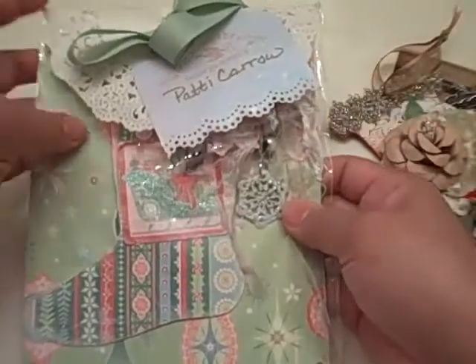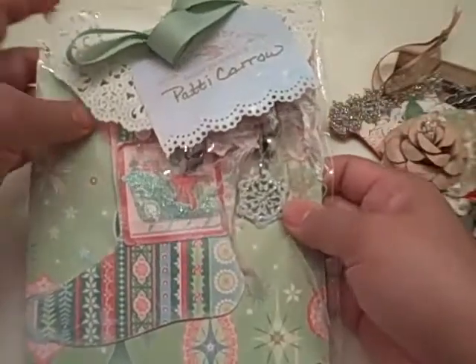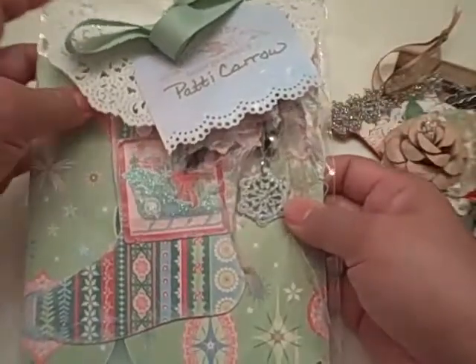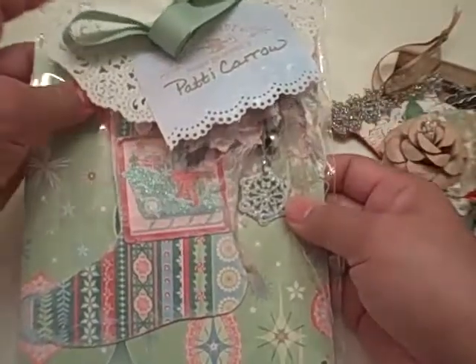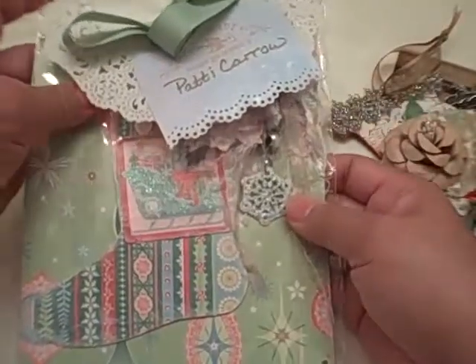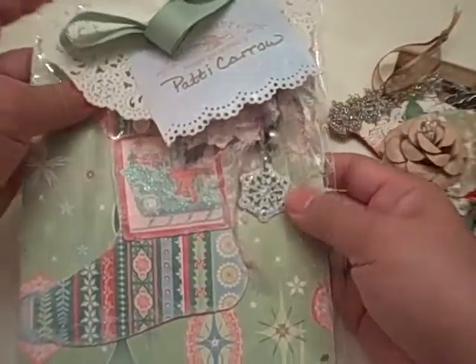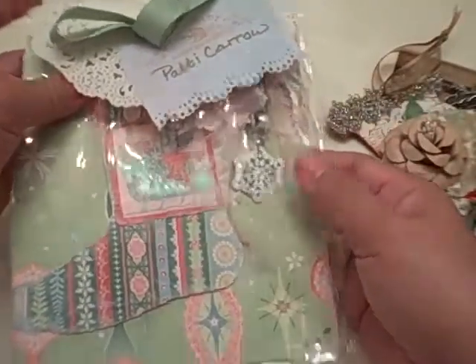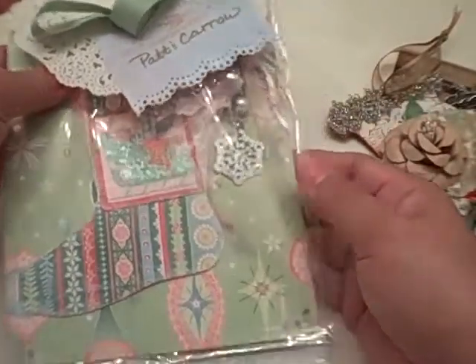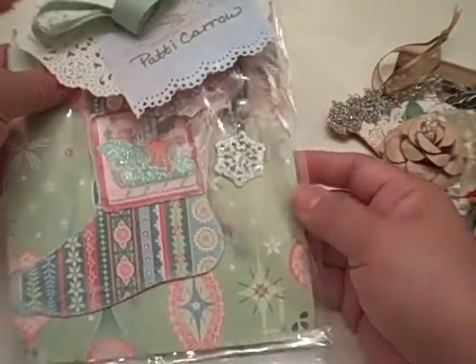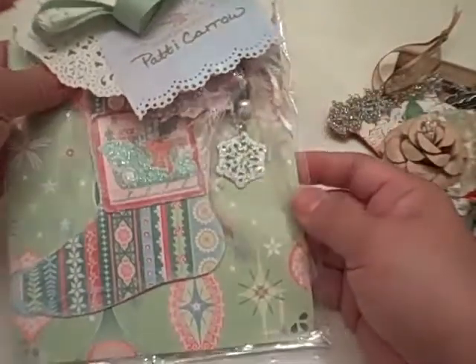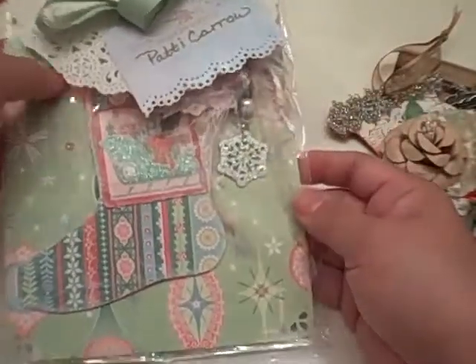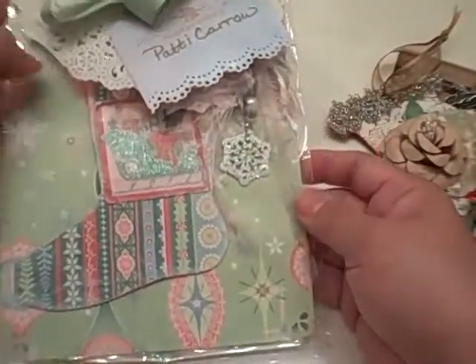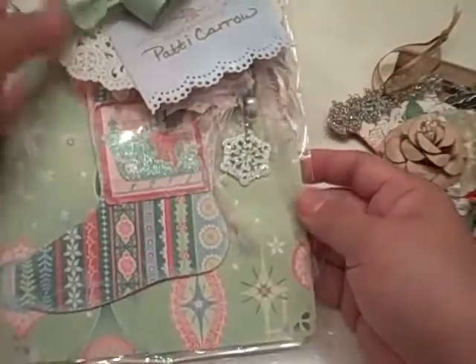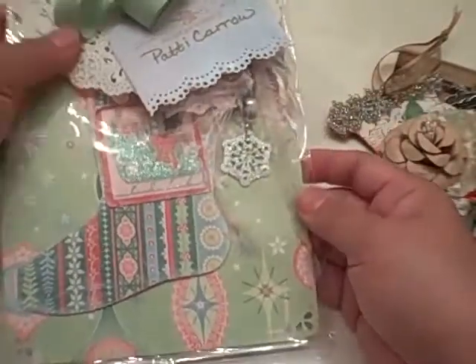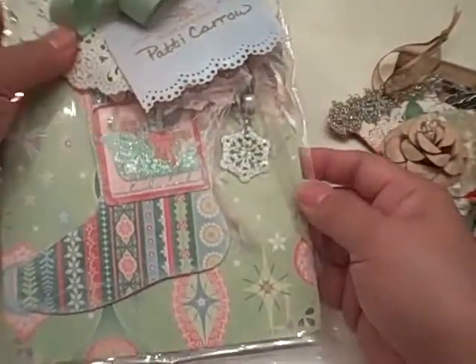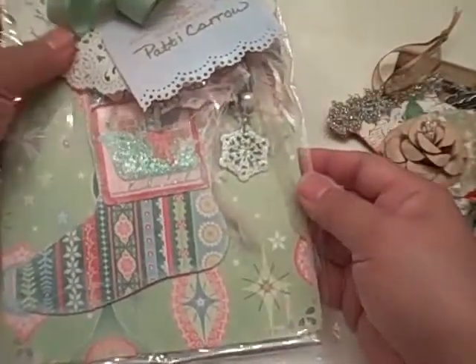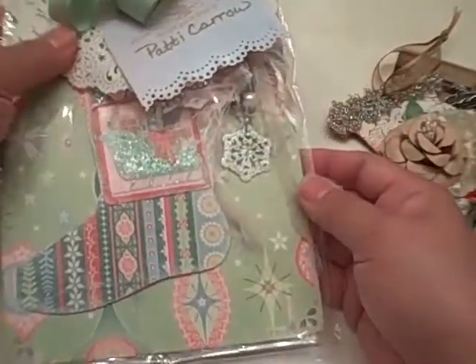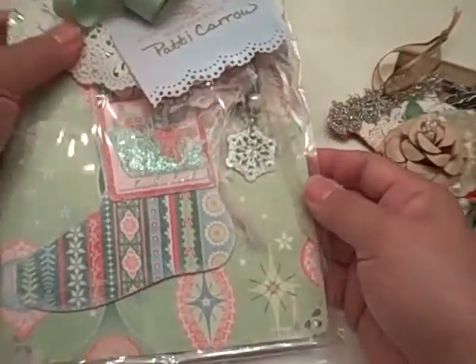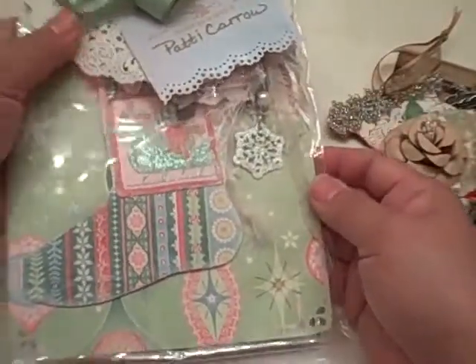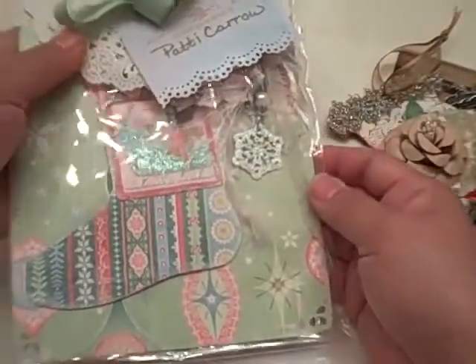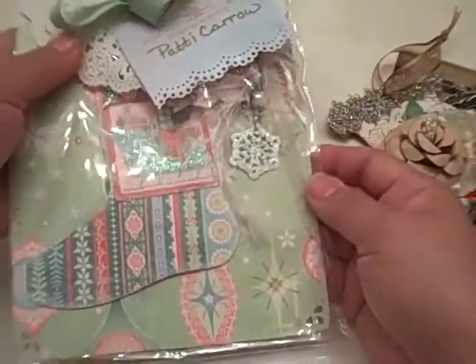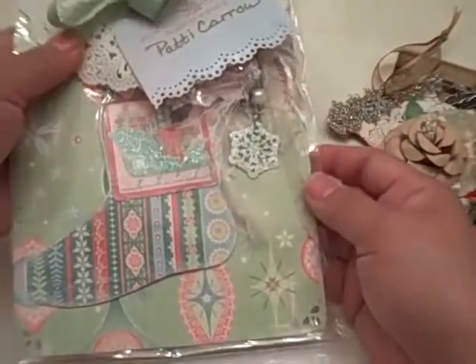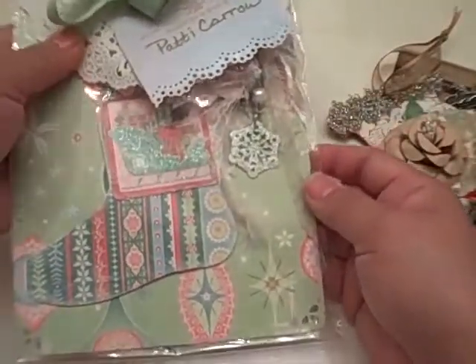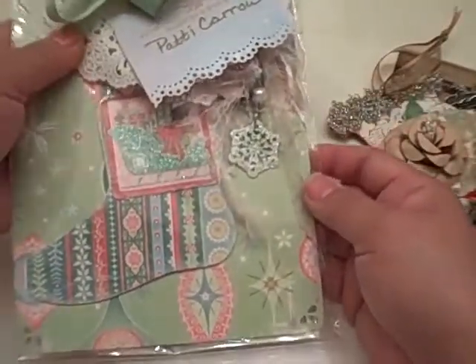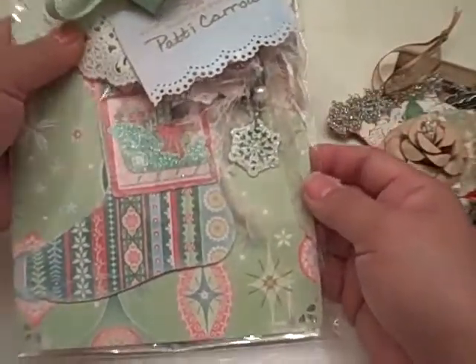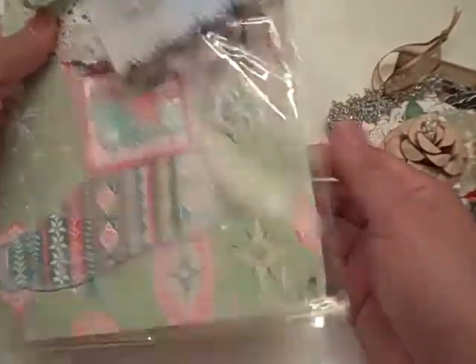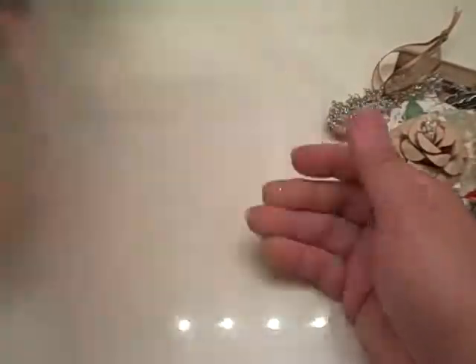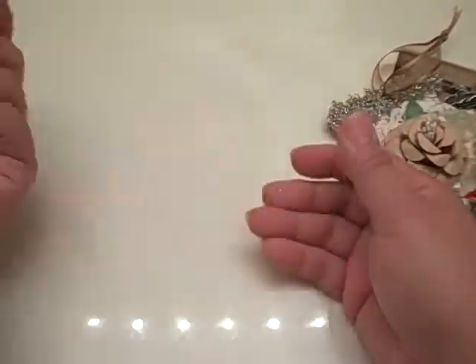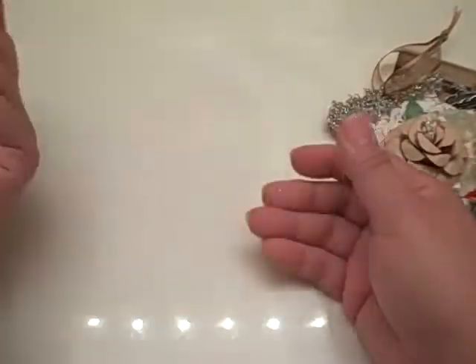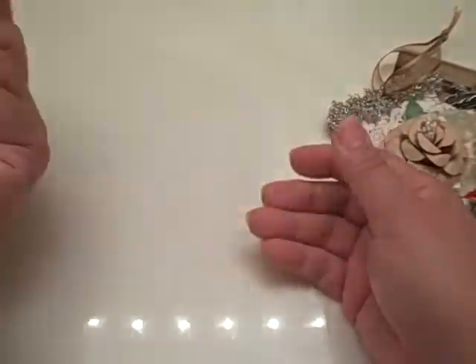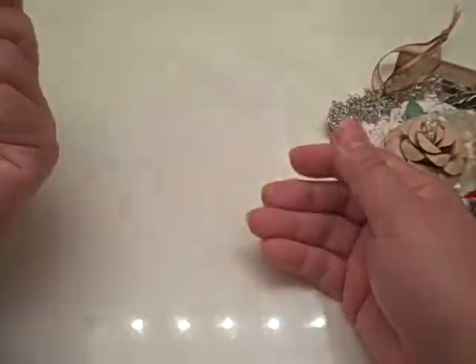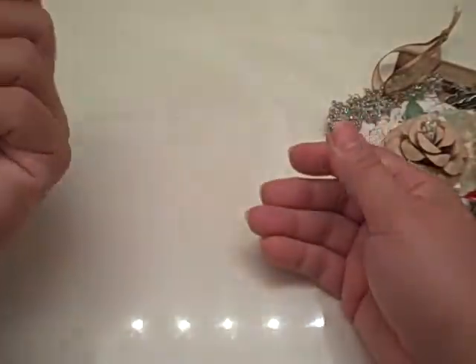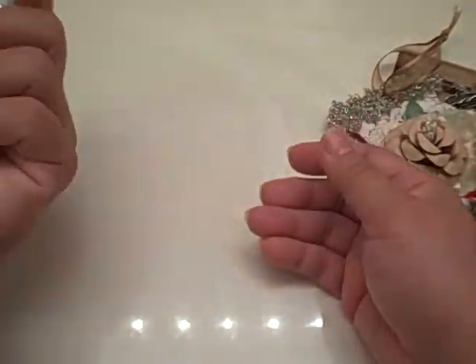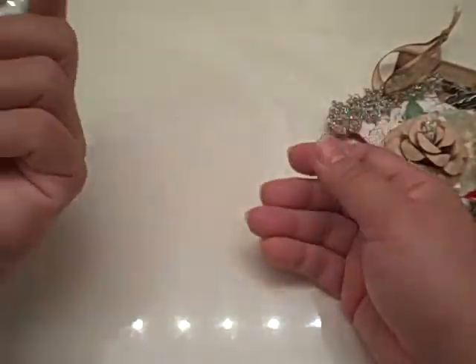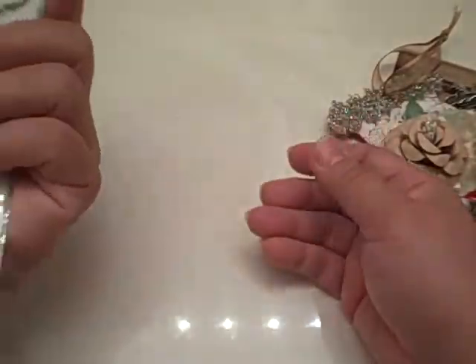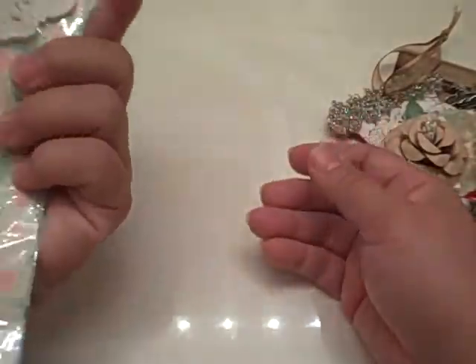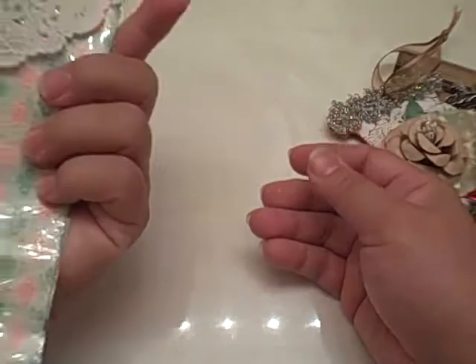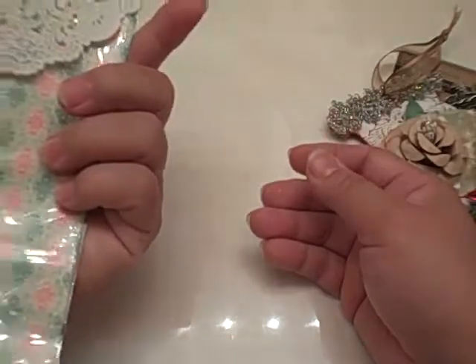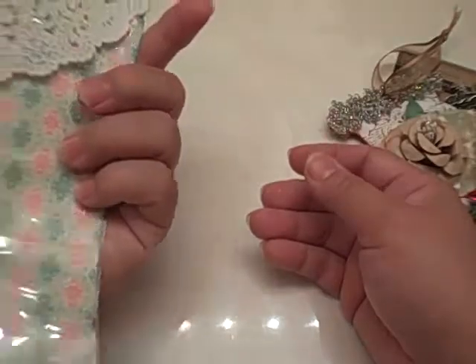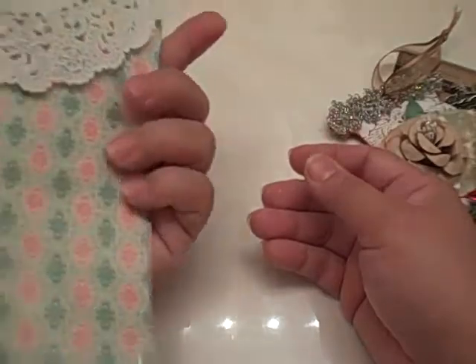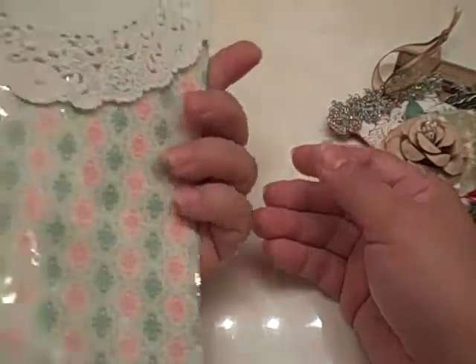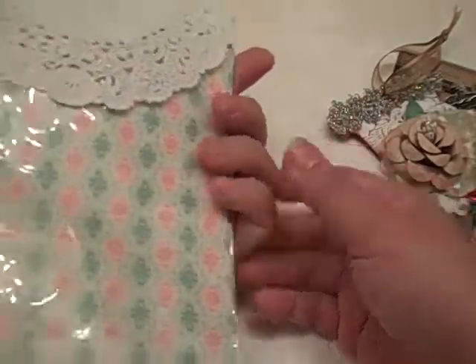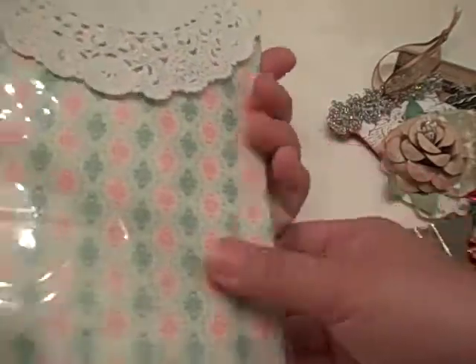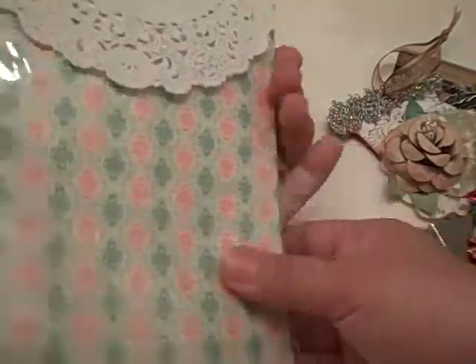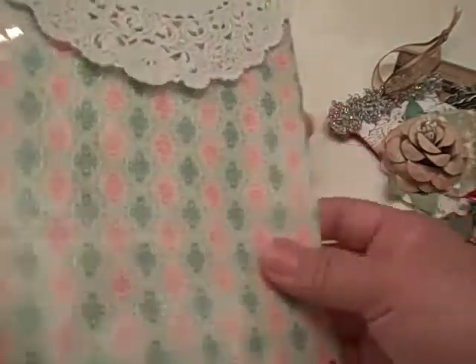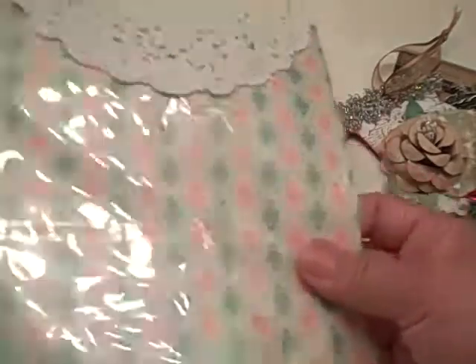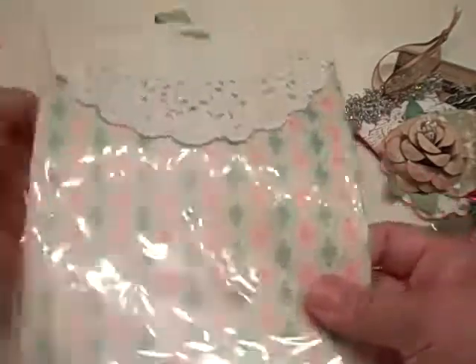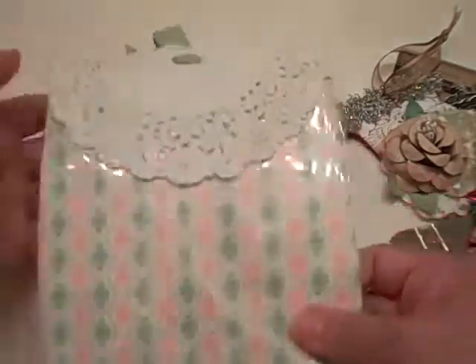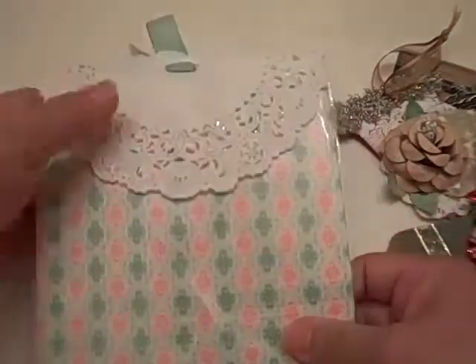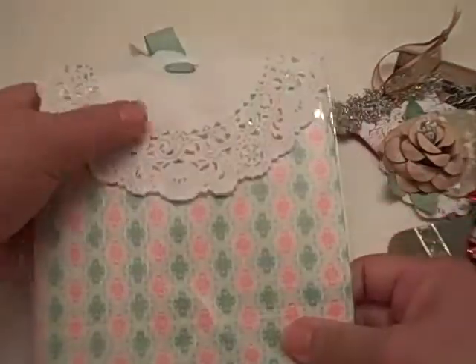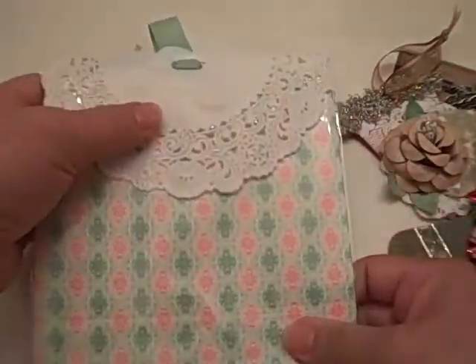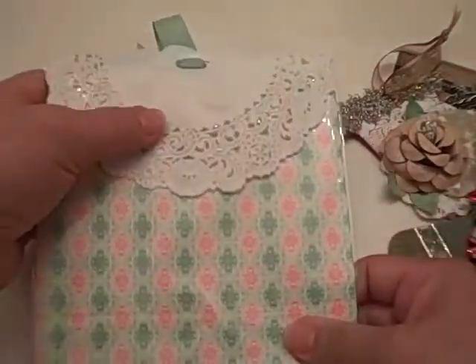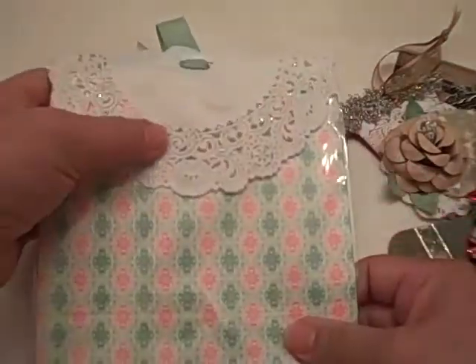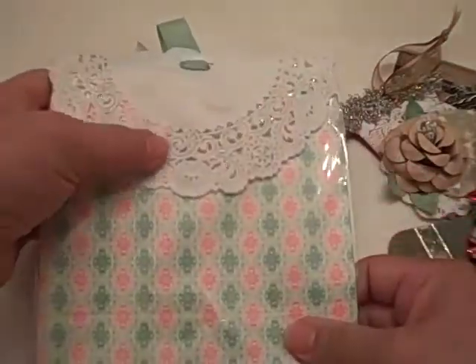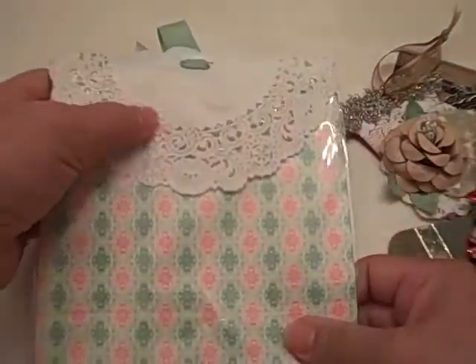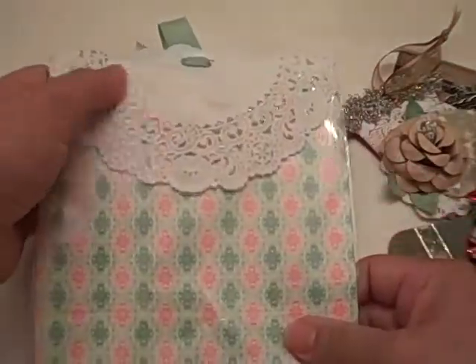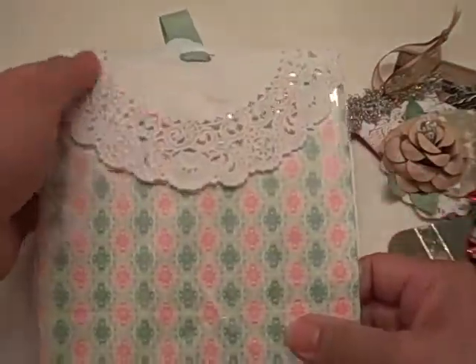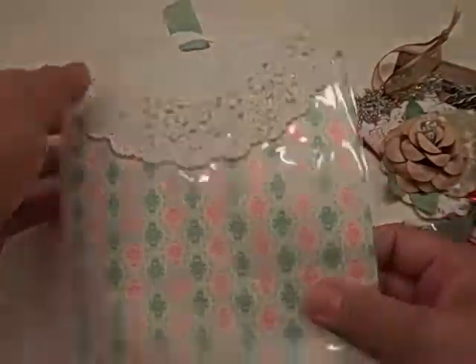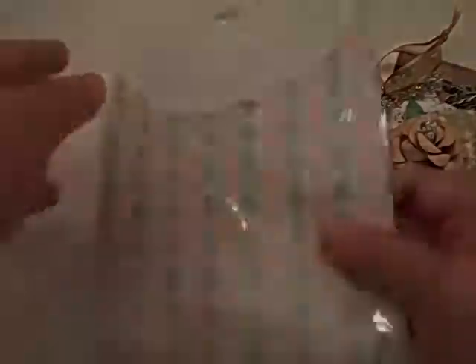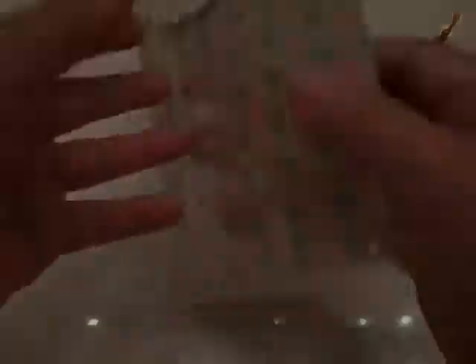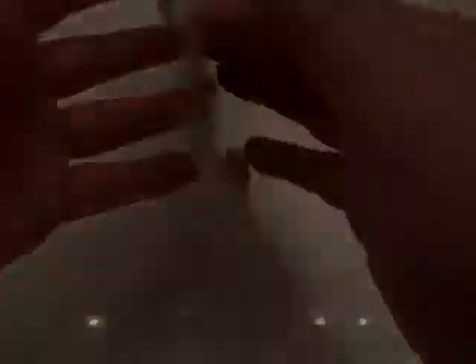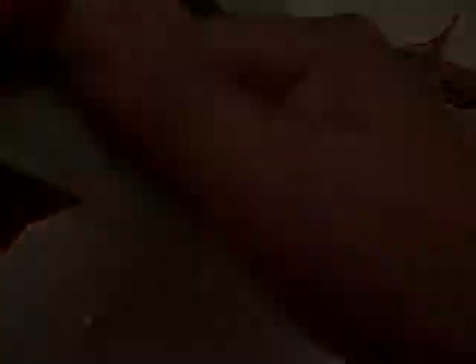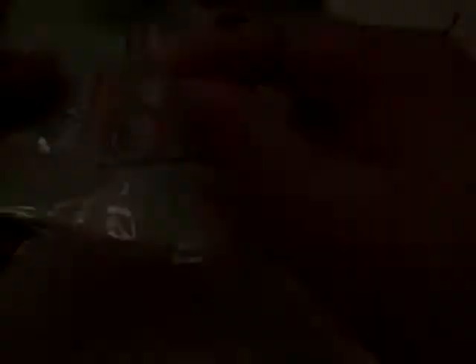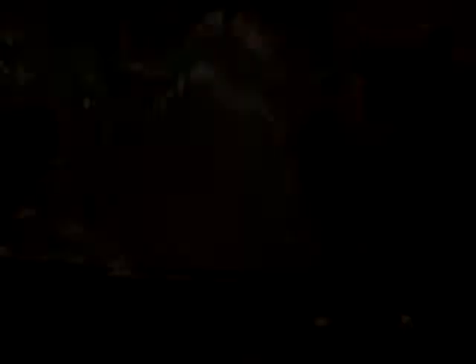And this one is from Patty. Look at your packaging — look everyone — and she did this bow down the top.